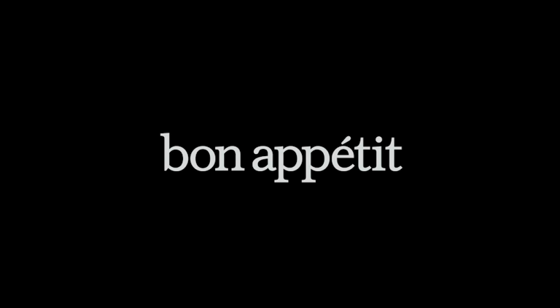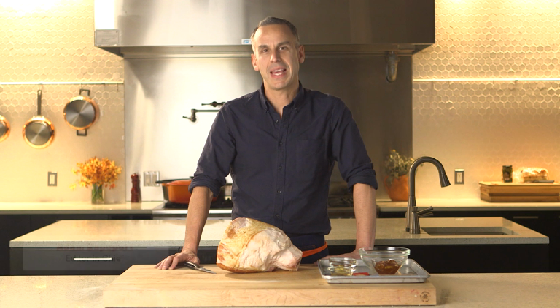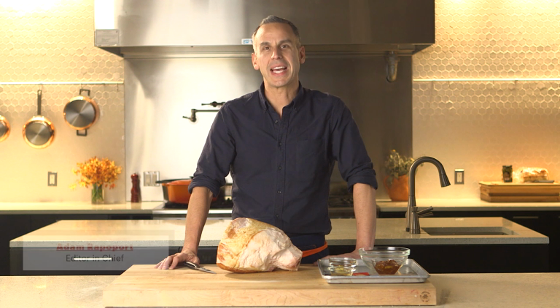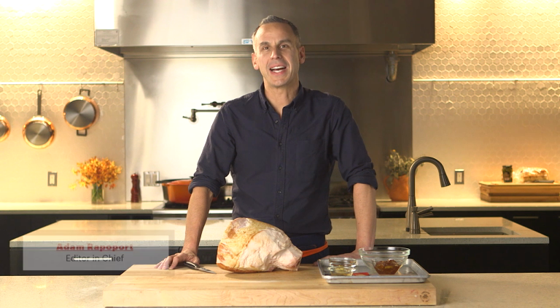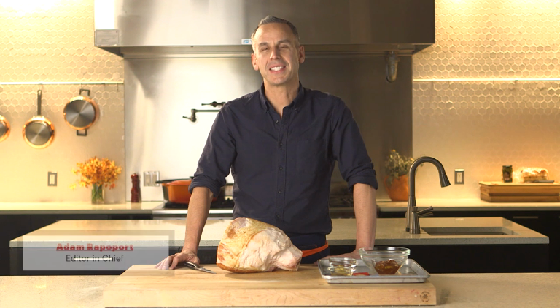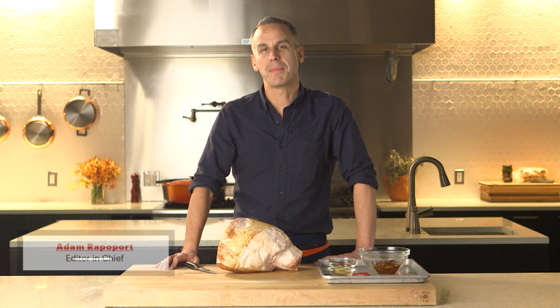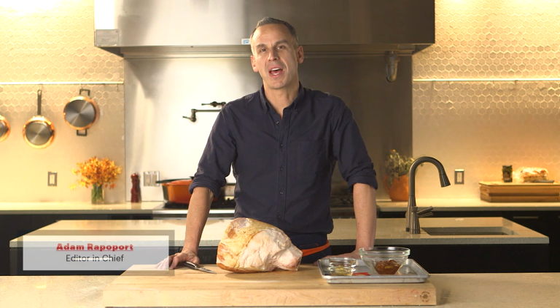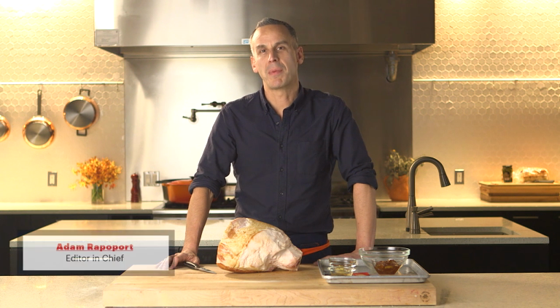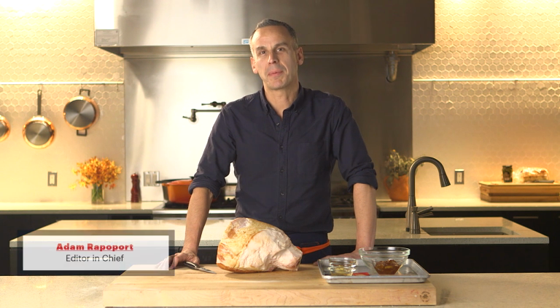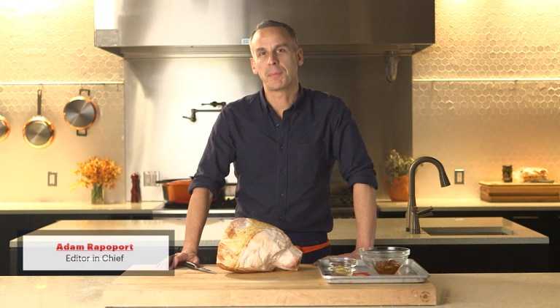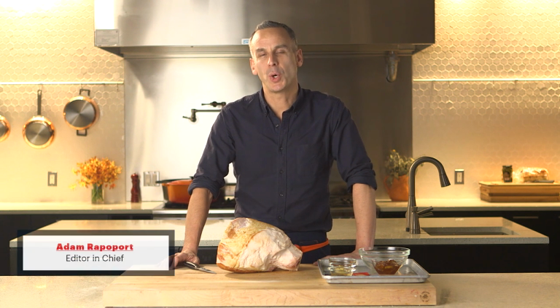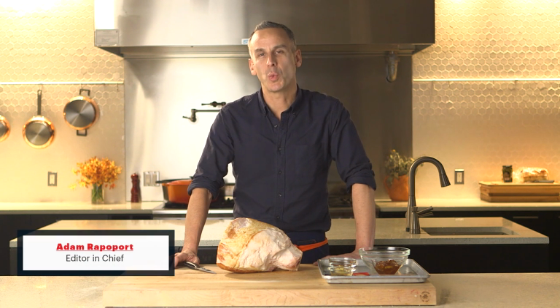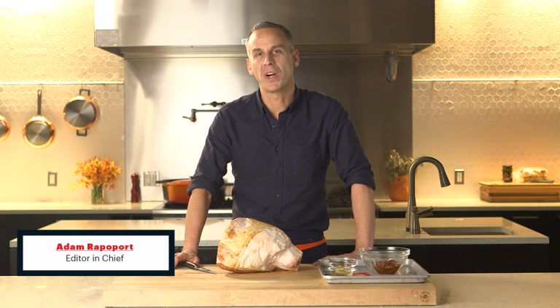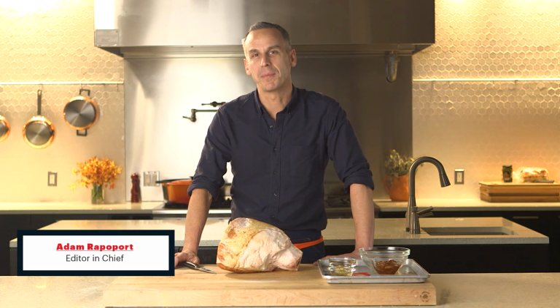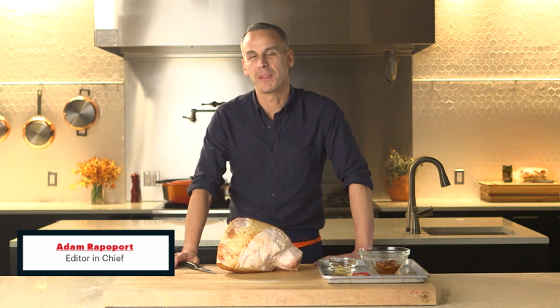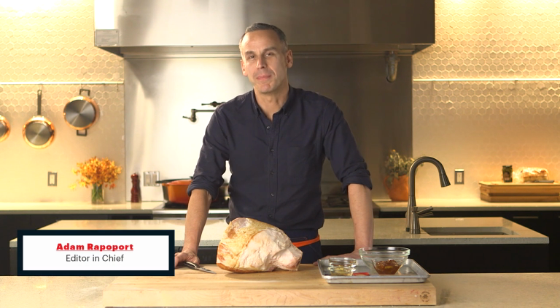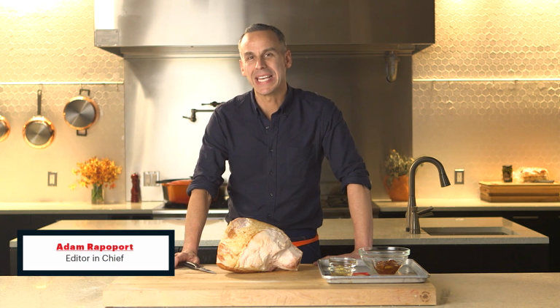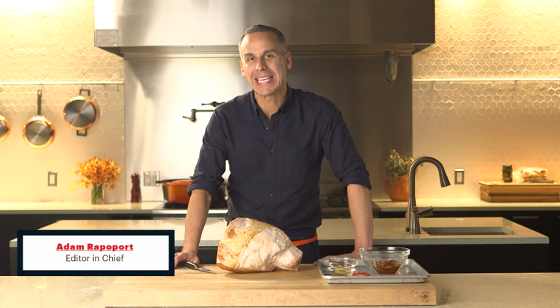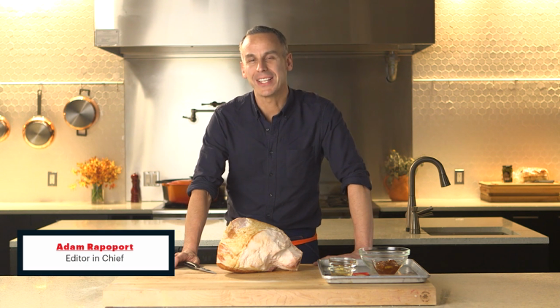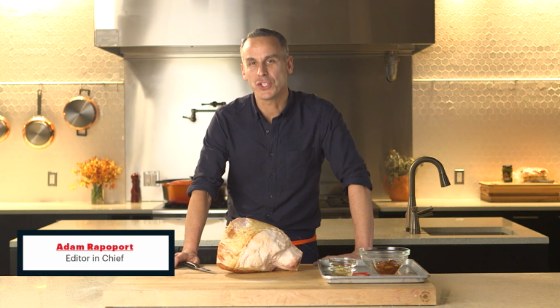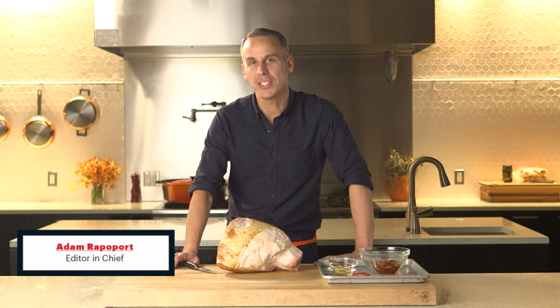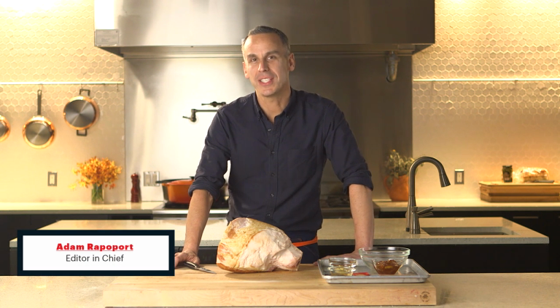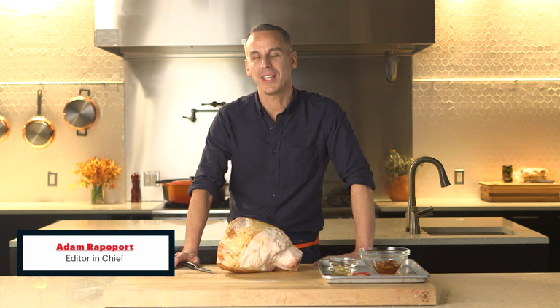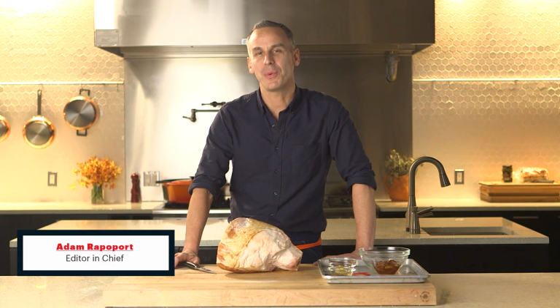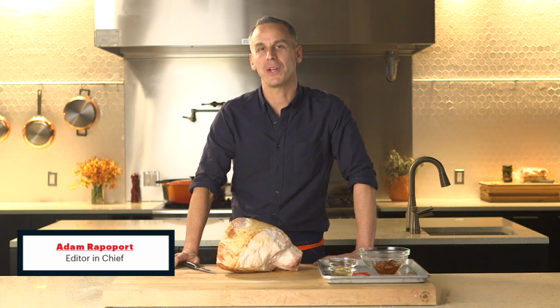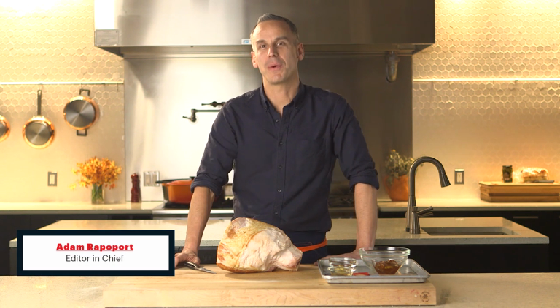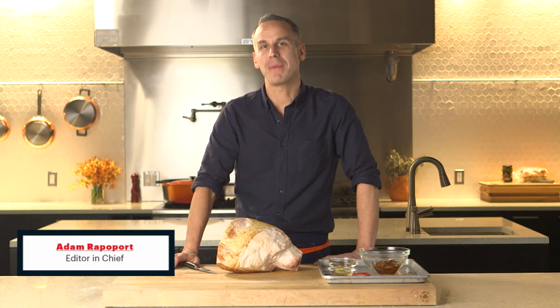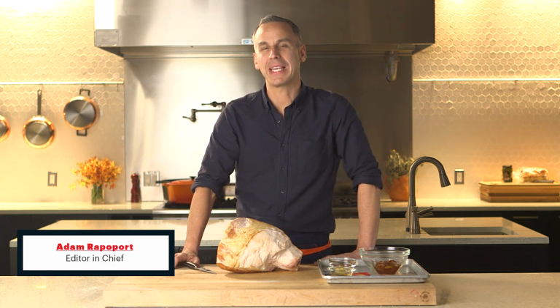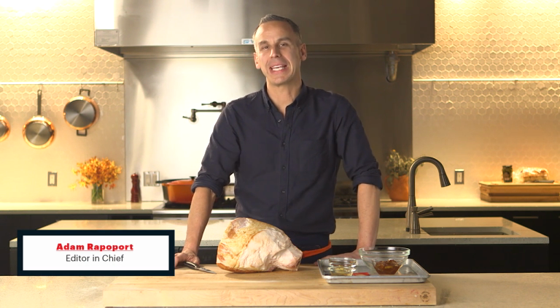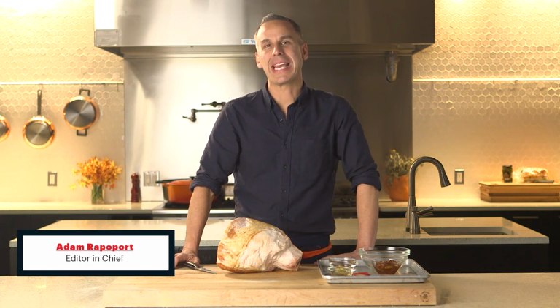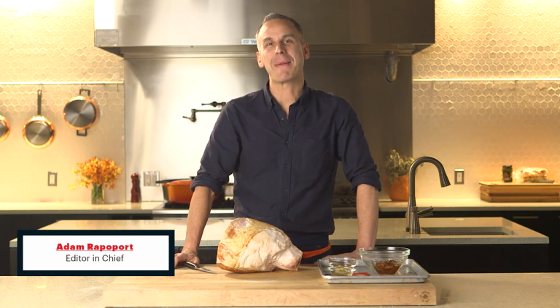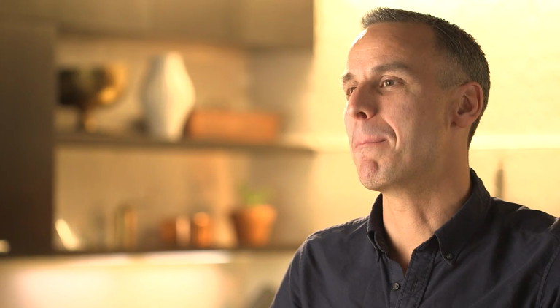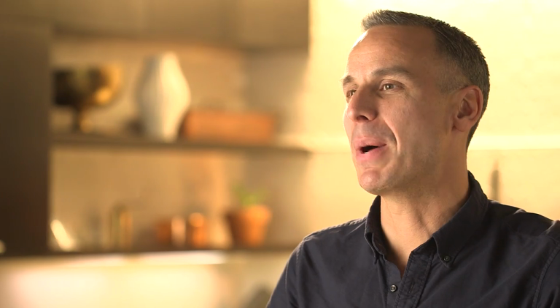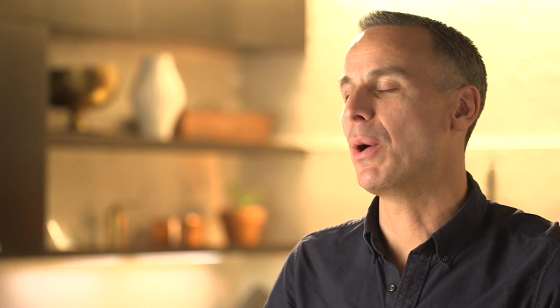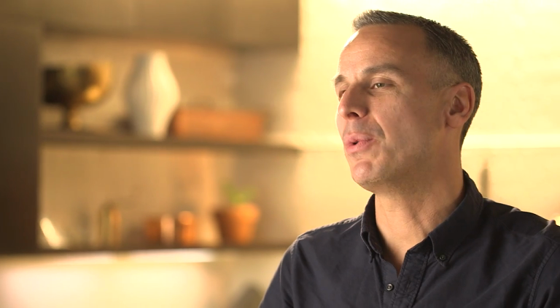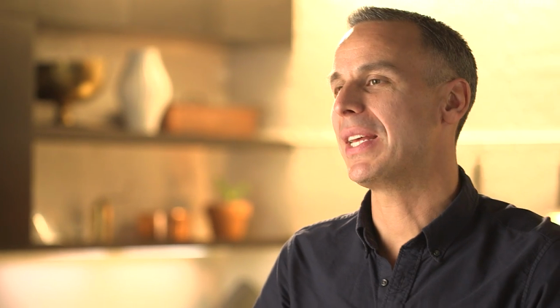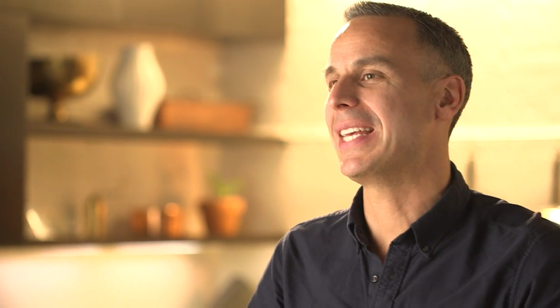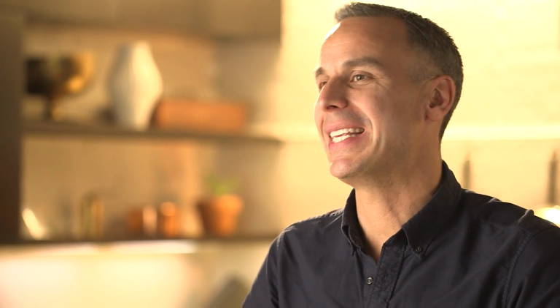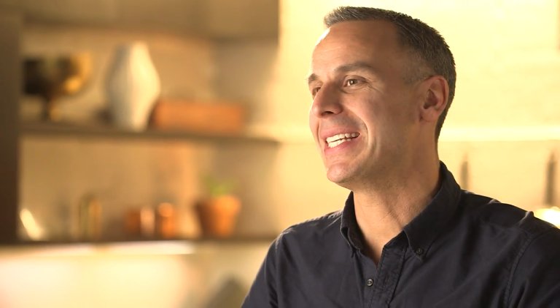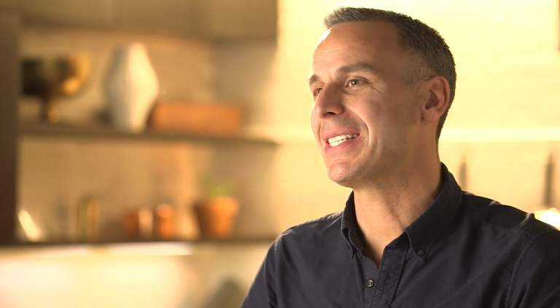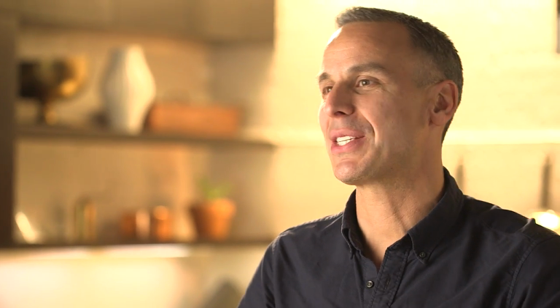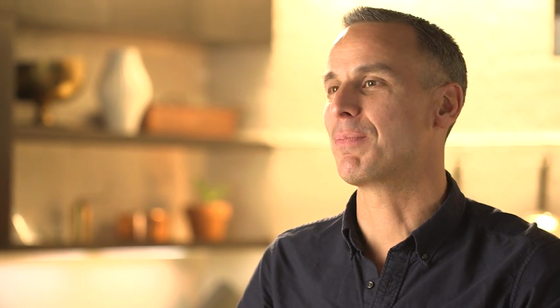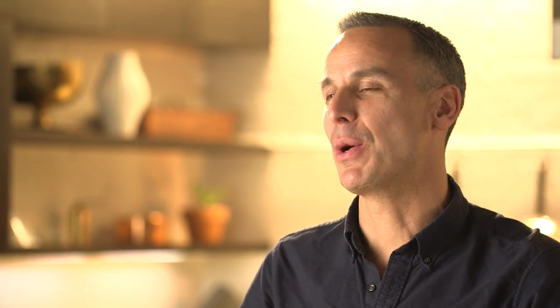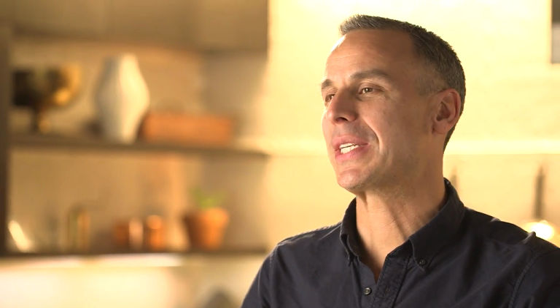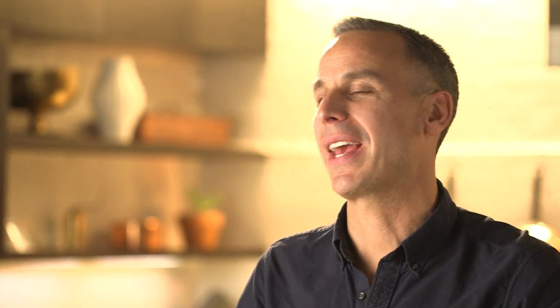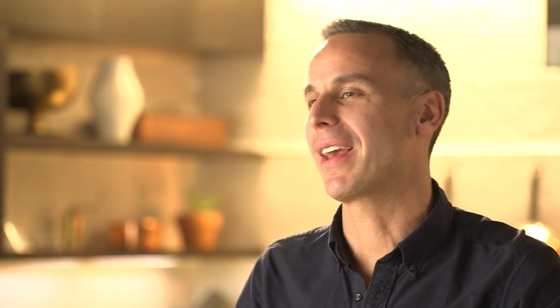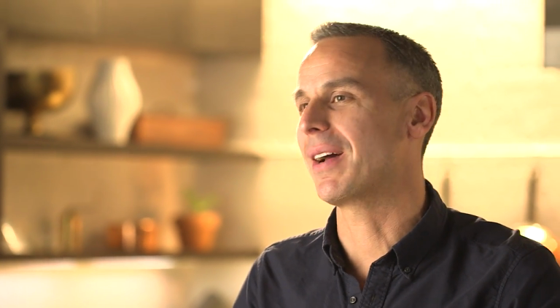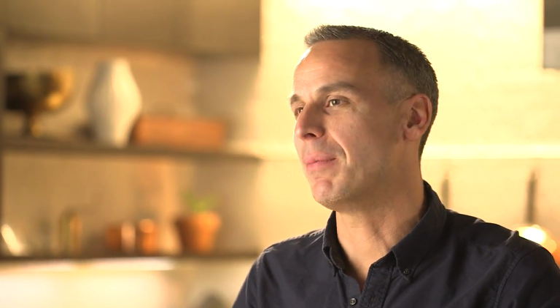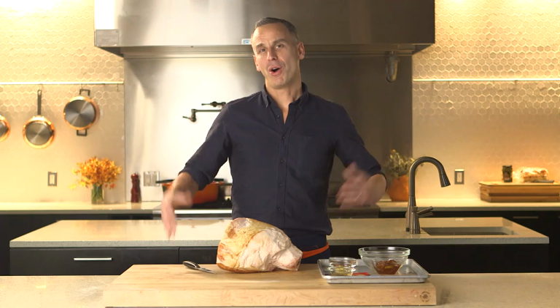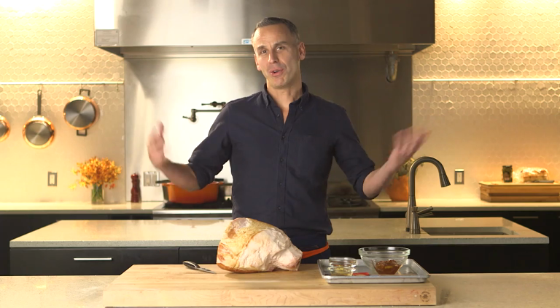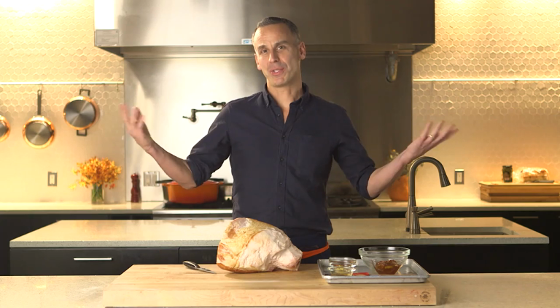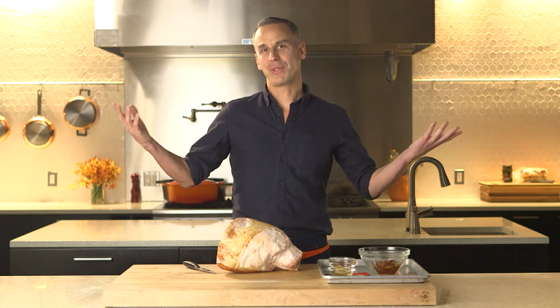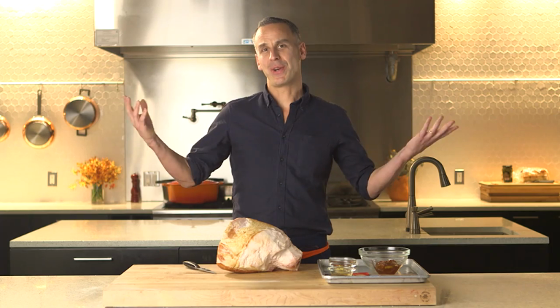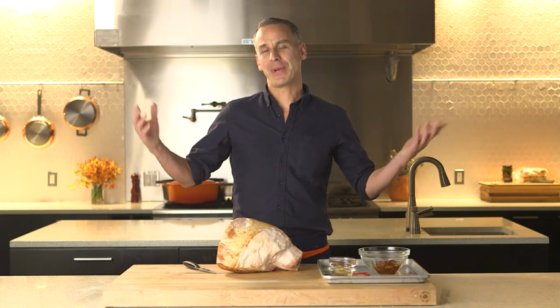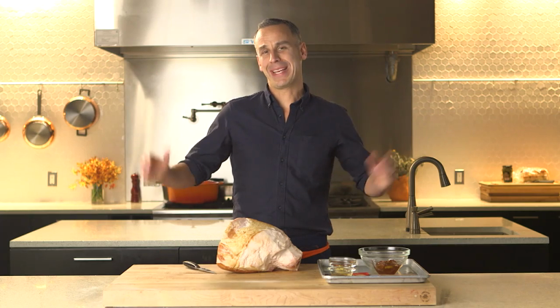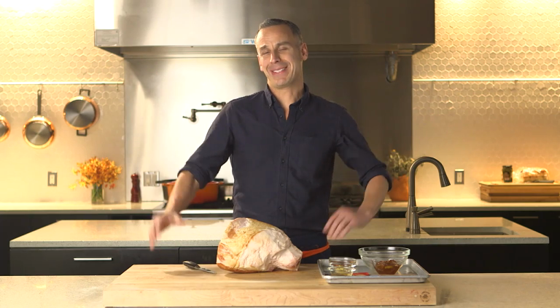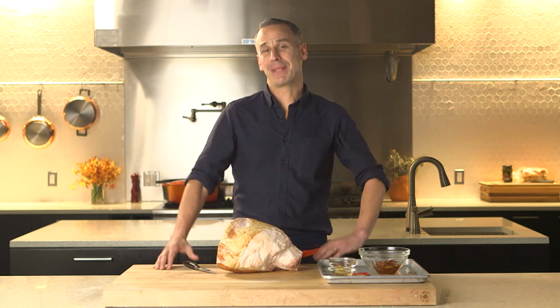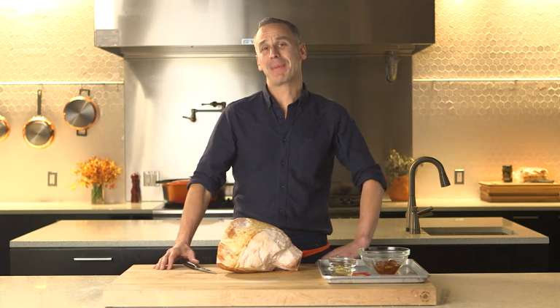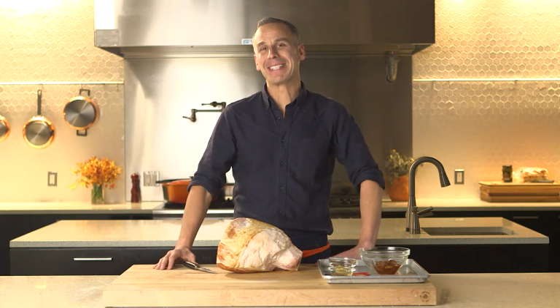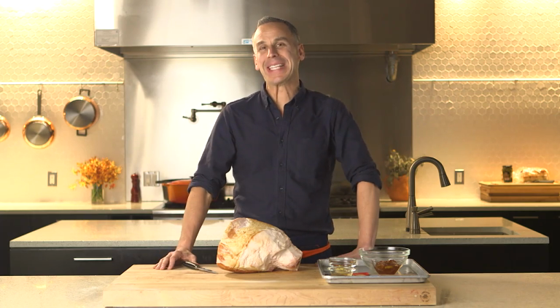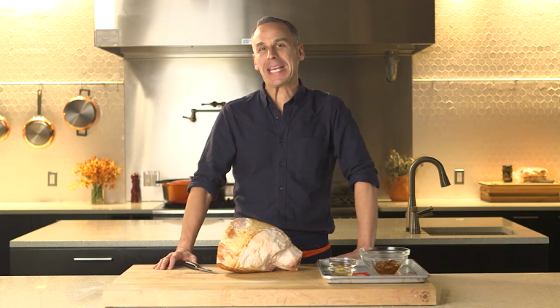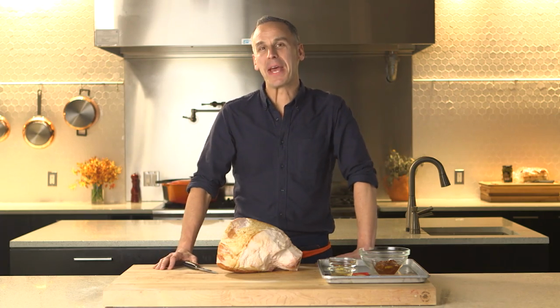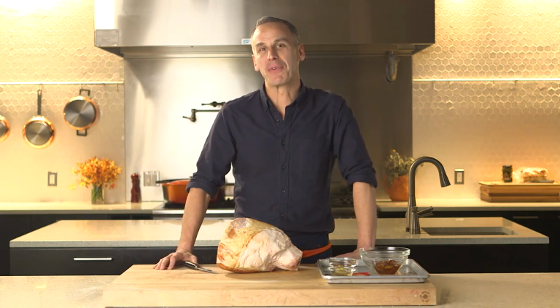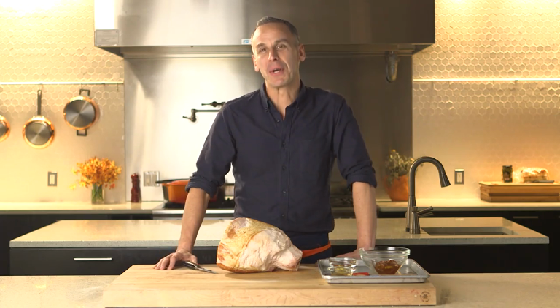Hey guys, I'm Adam Rappaport, welcome to the BA Kitchen. Today we are making a bone-in smoked ham, also known as the best thing ever.